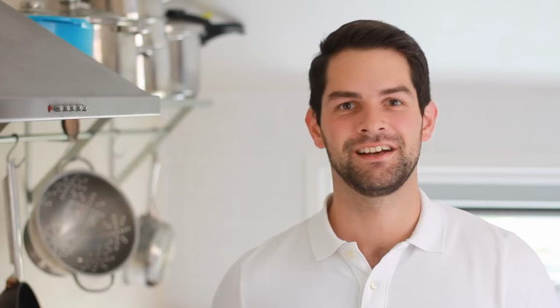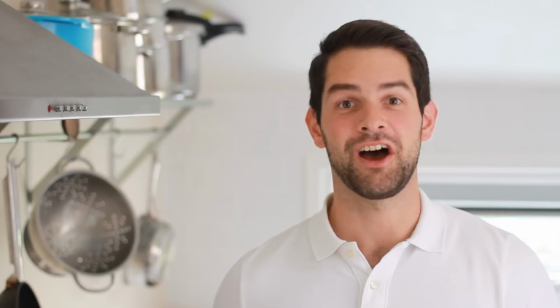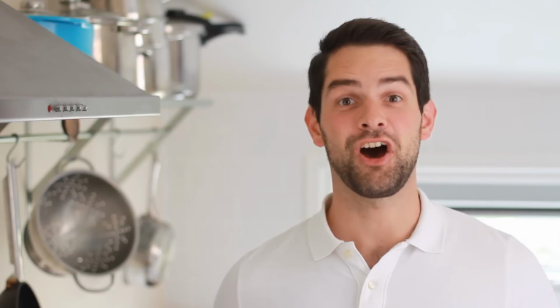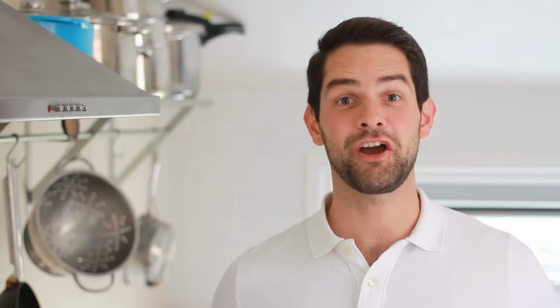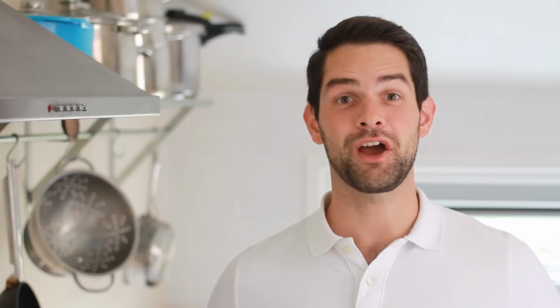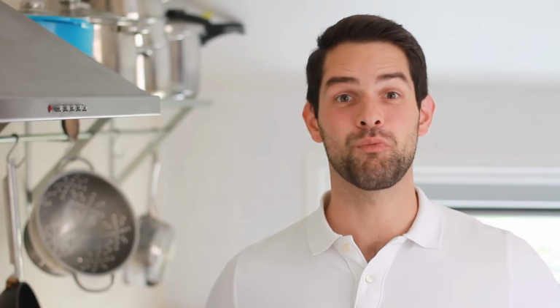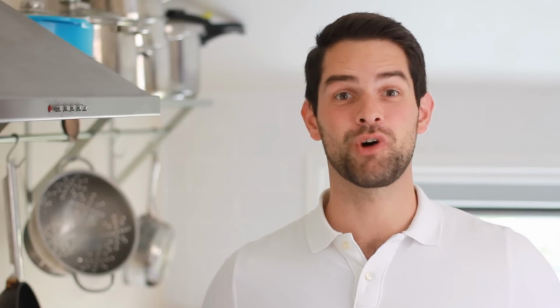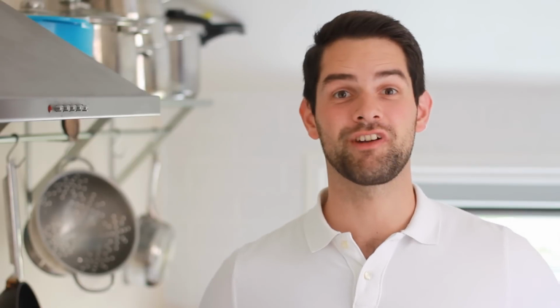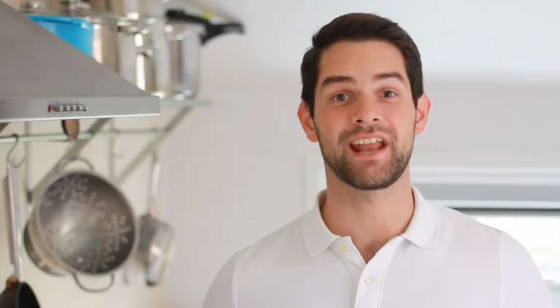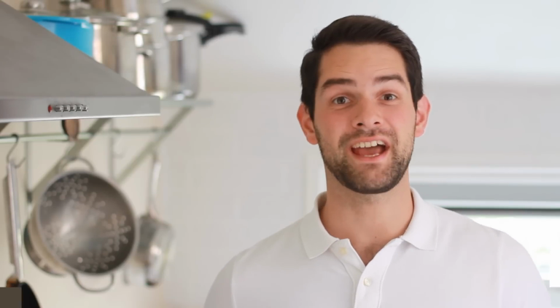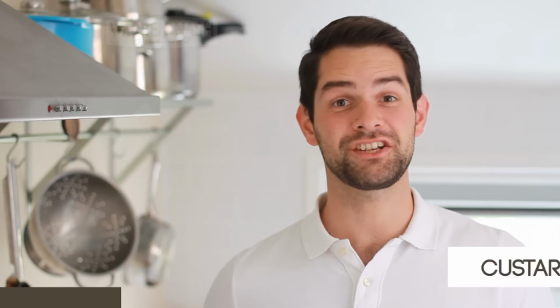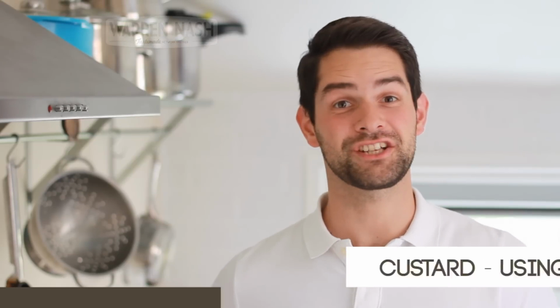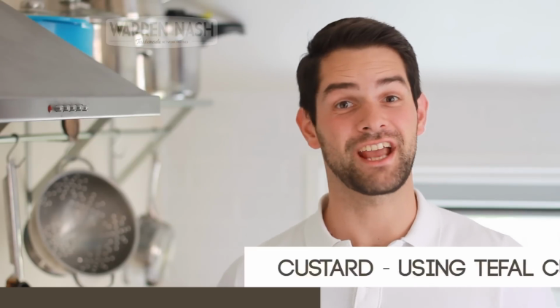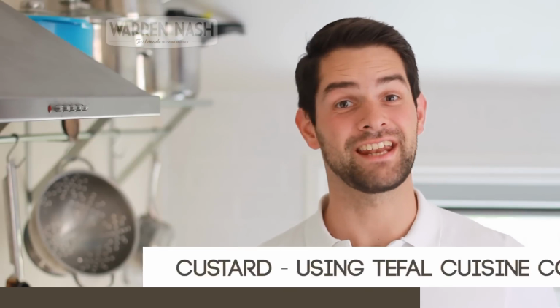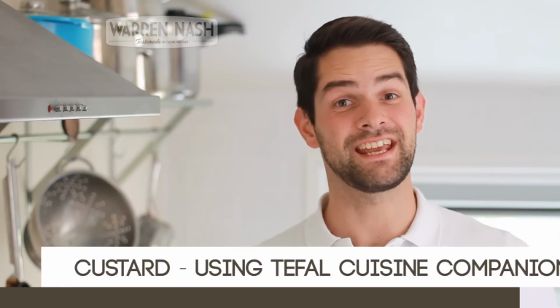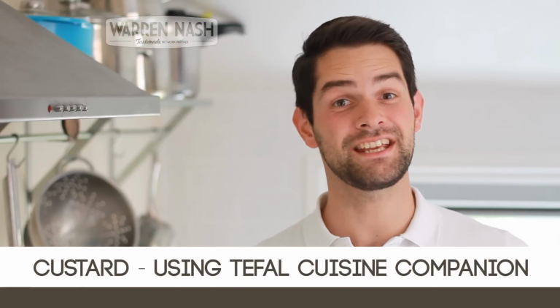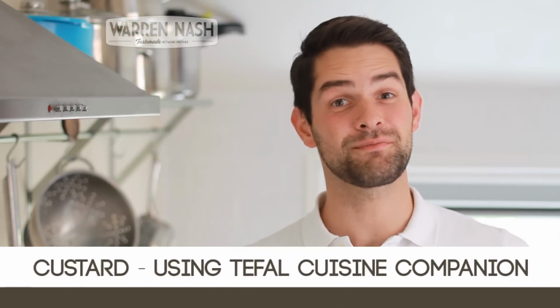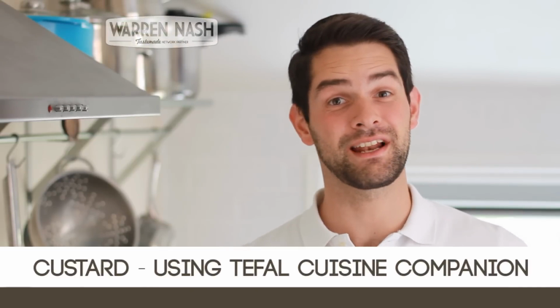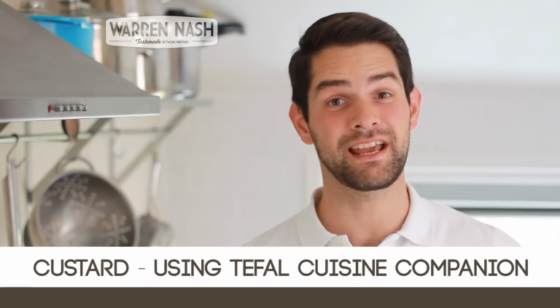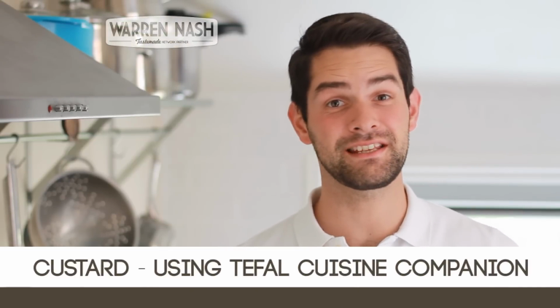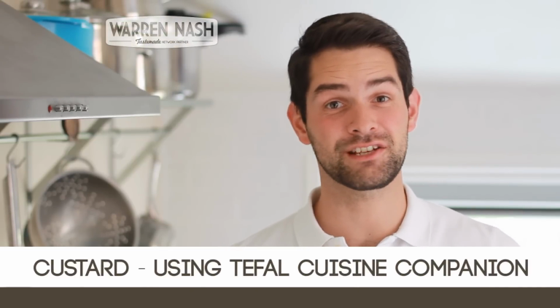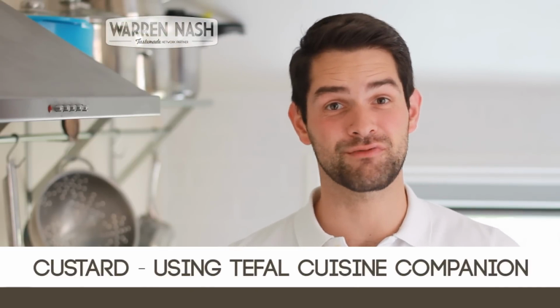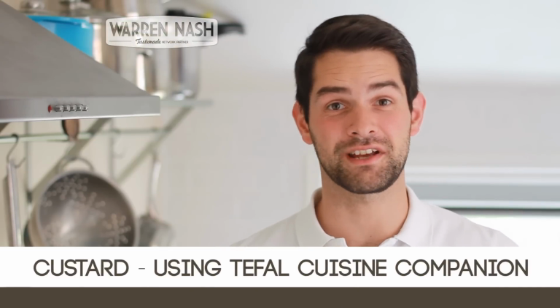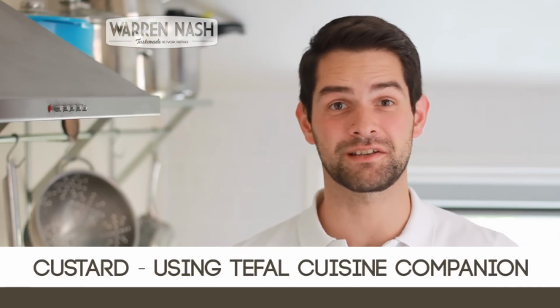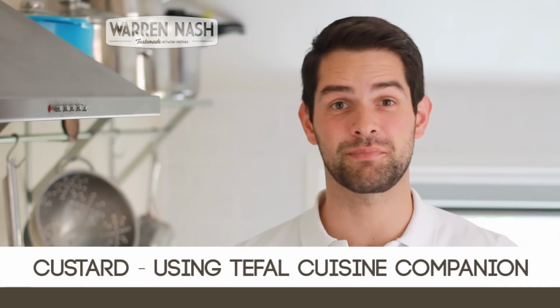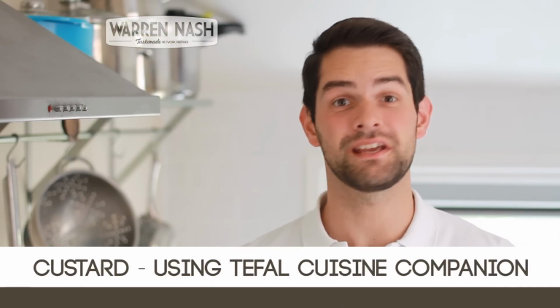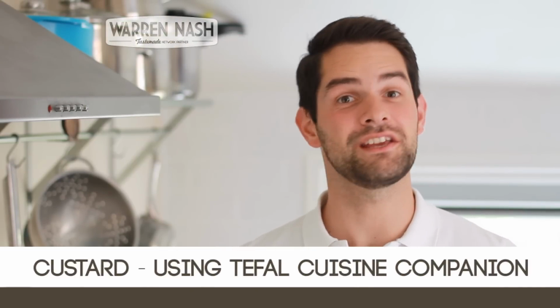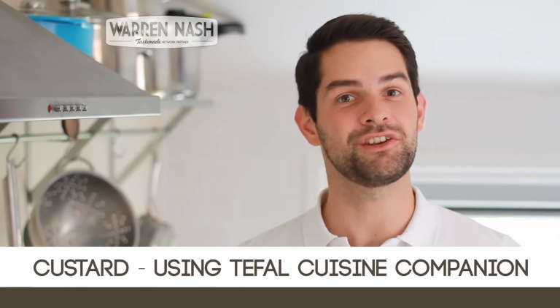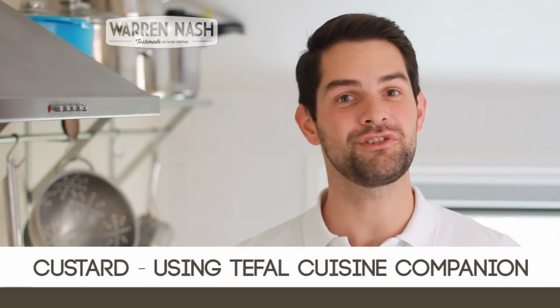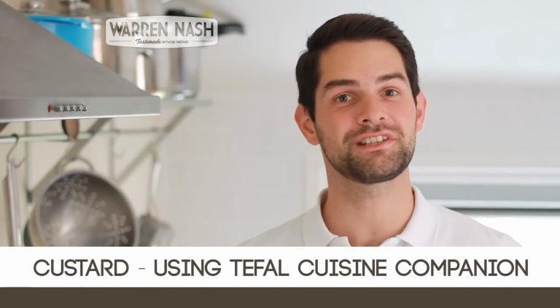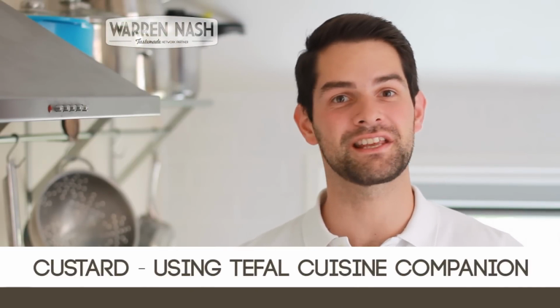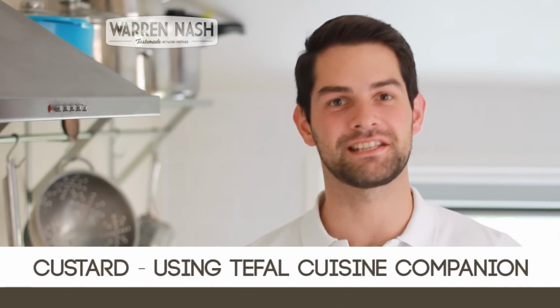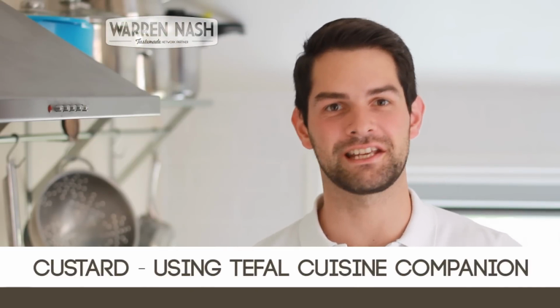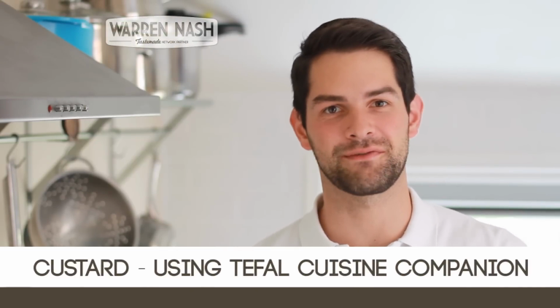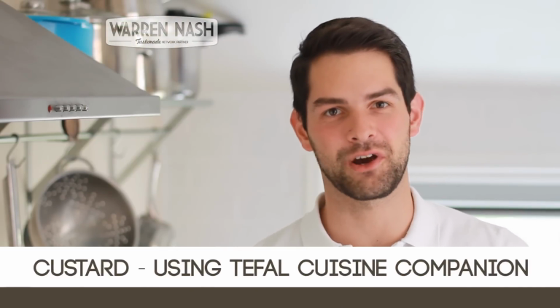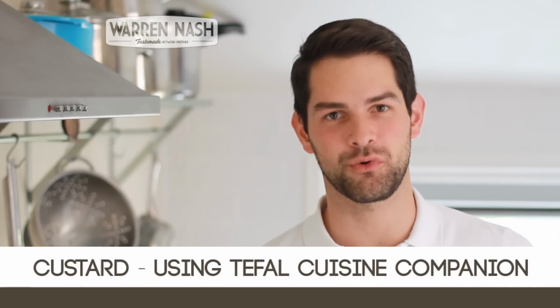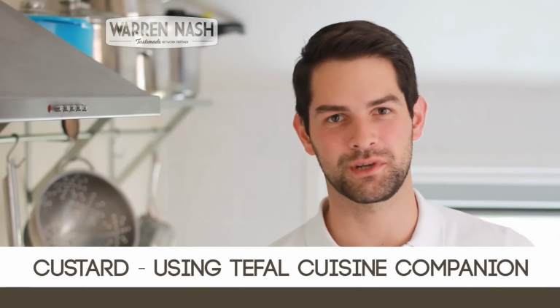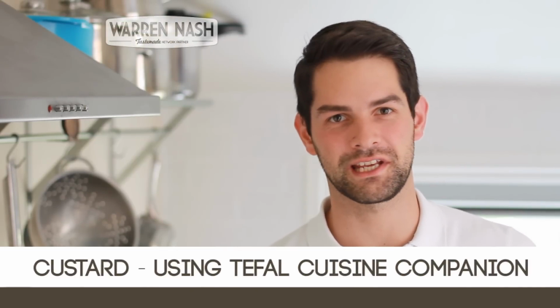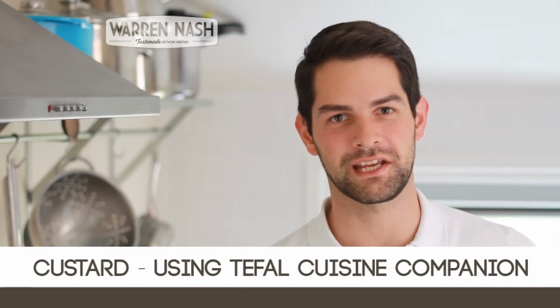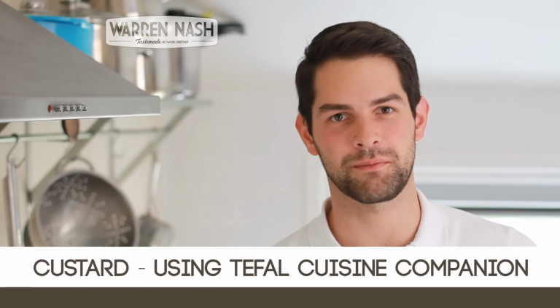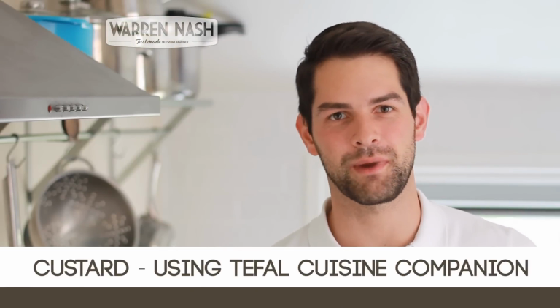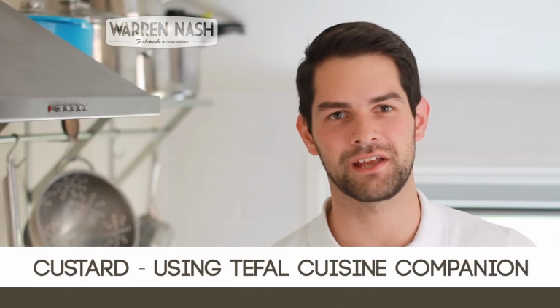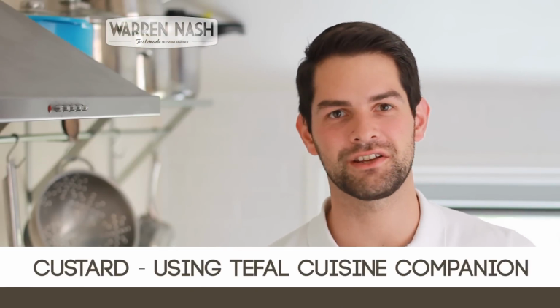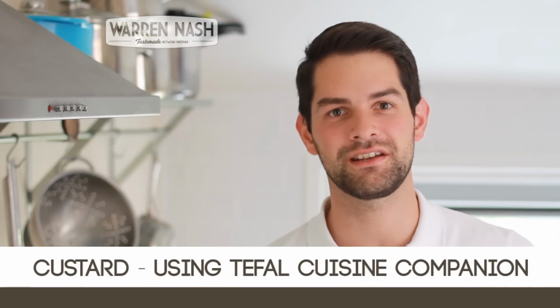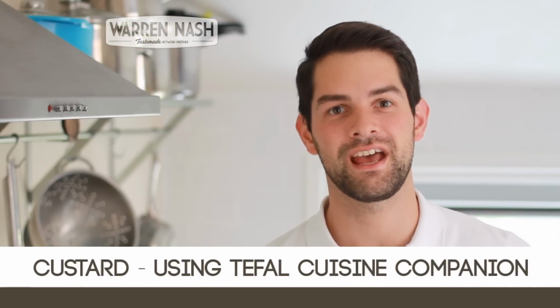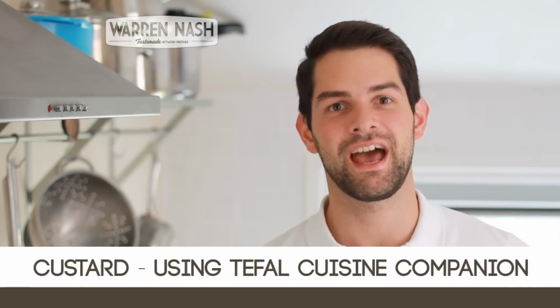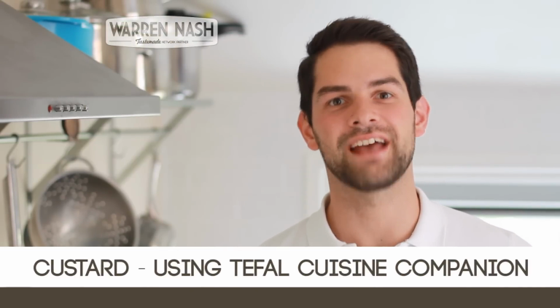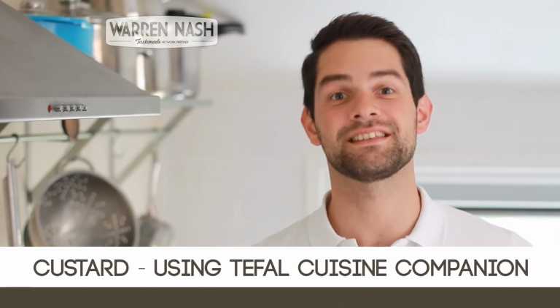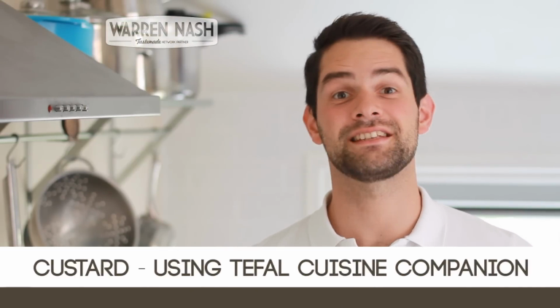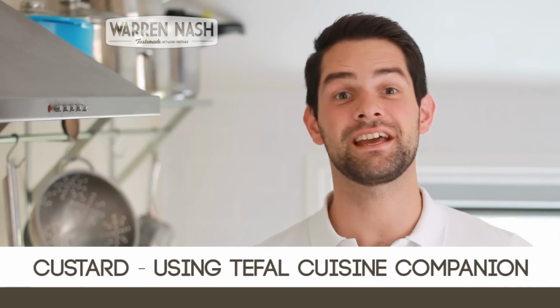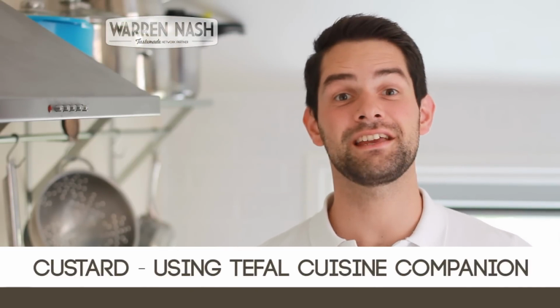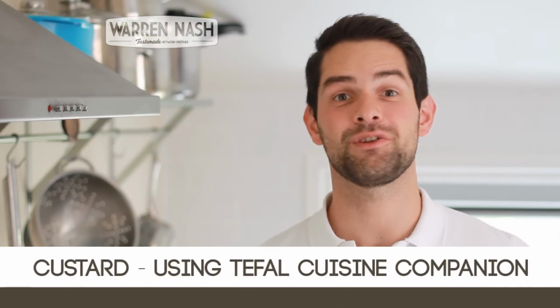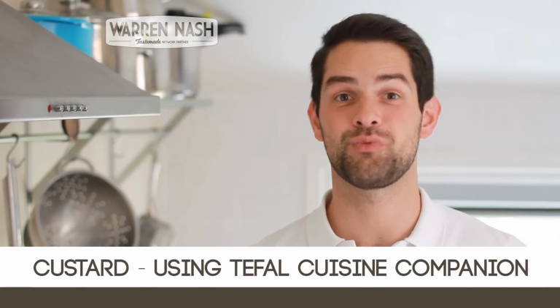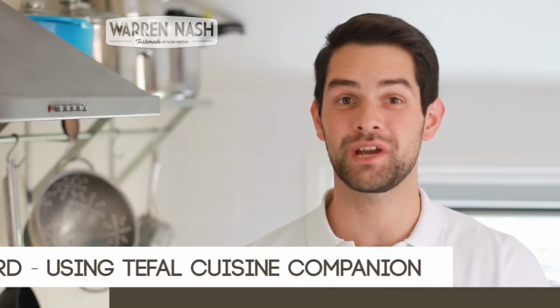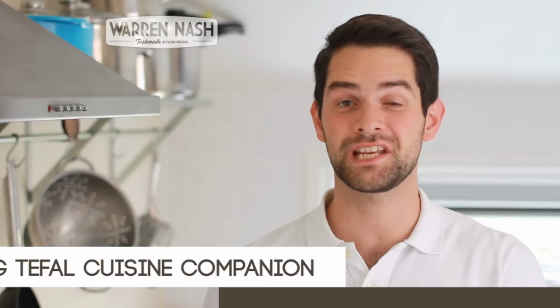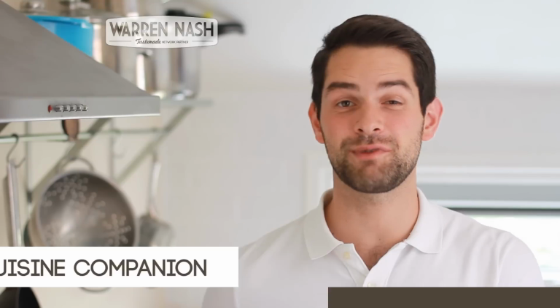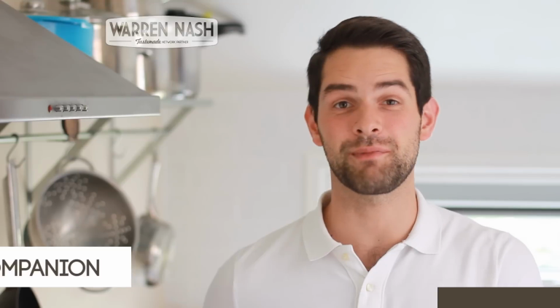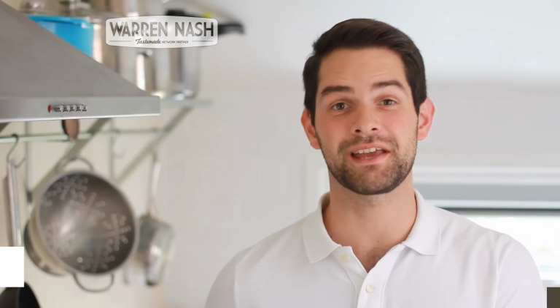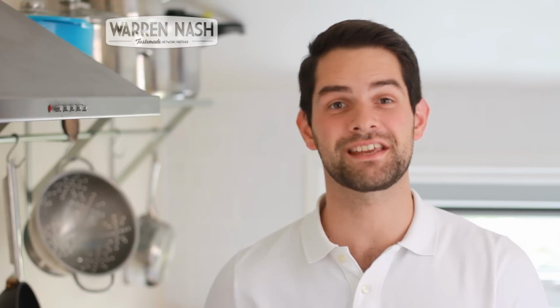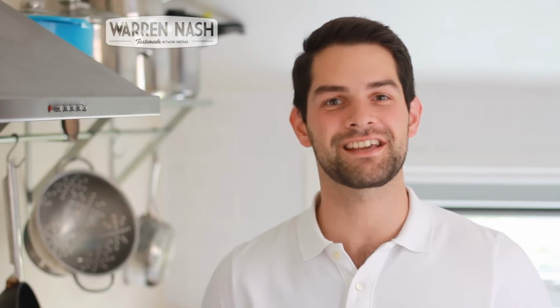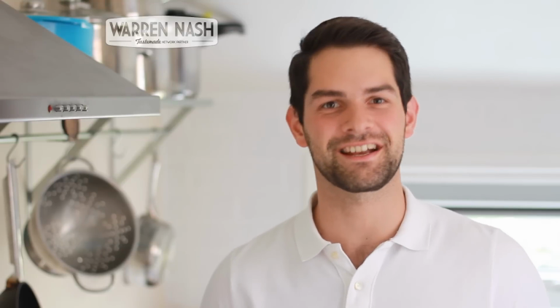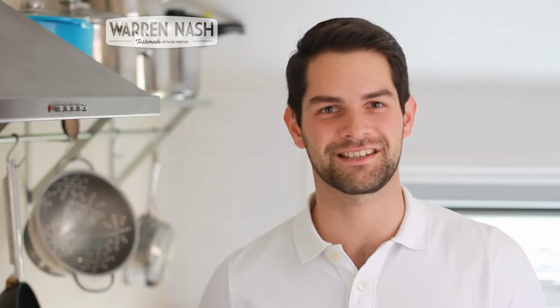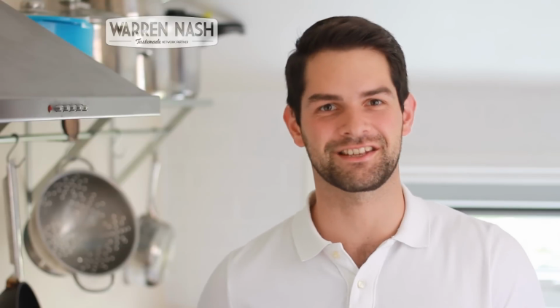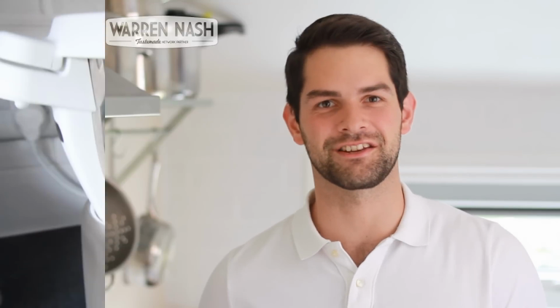Hi, I'm Warren Nash and here's my latest recipe using the Teafowl Cuisine Companion. Today we're going to be making custard.